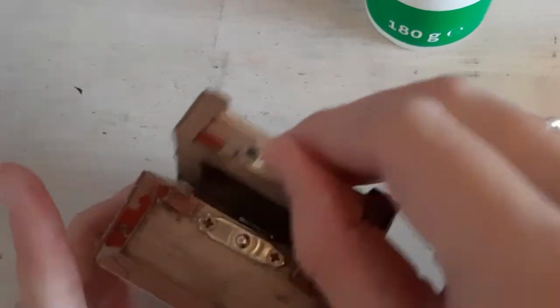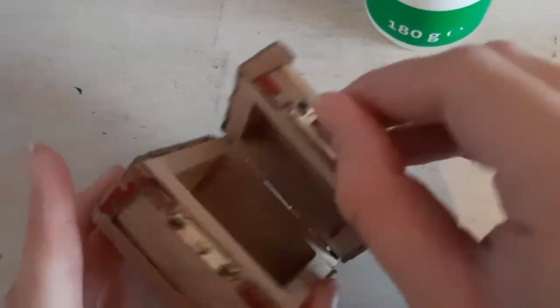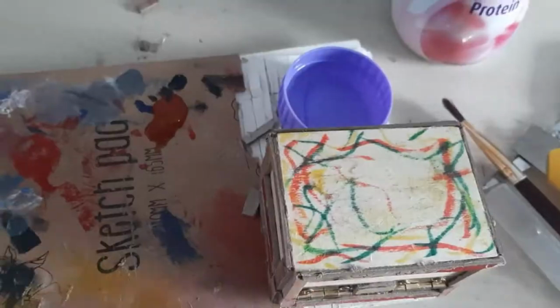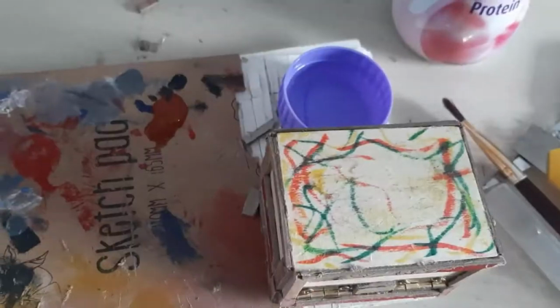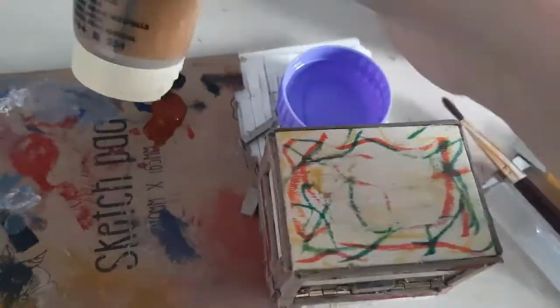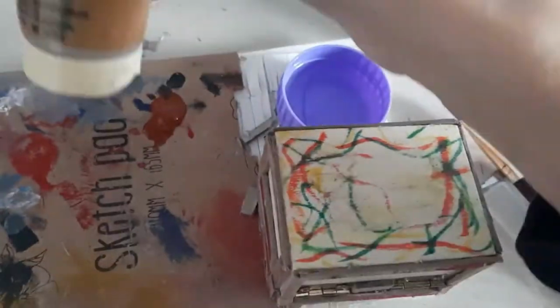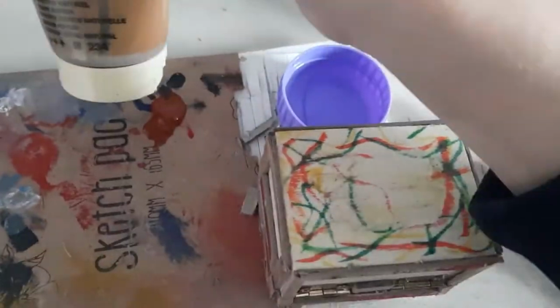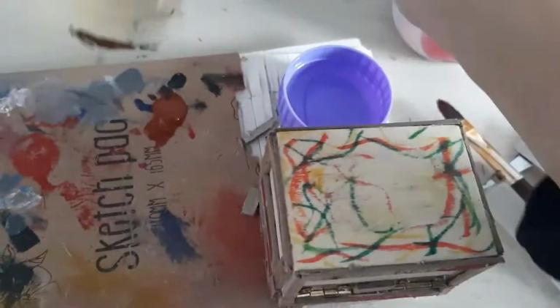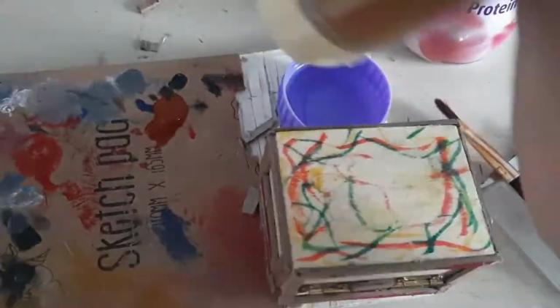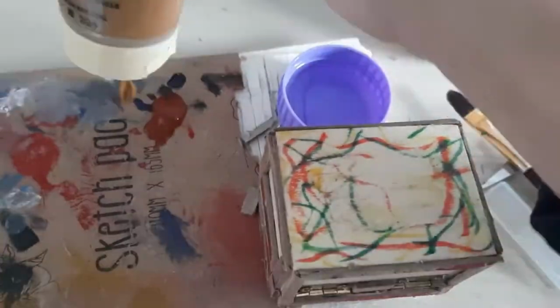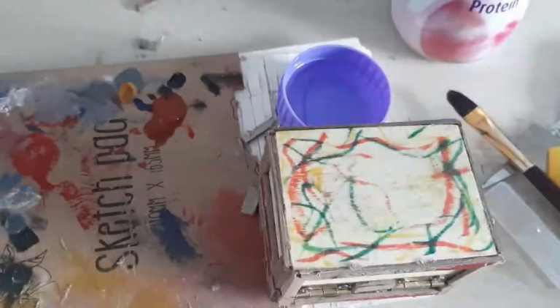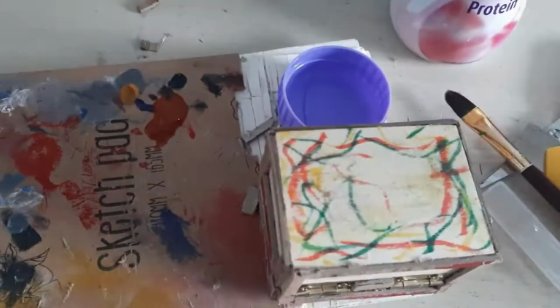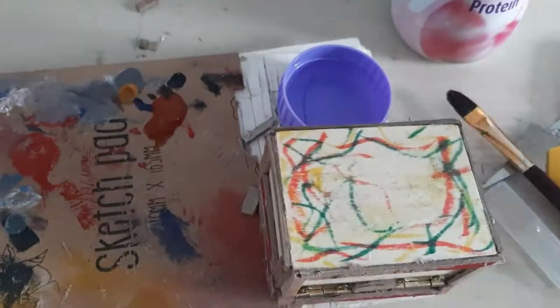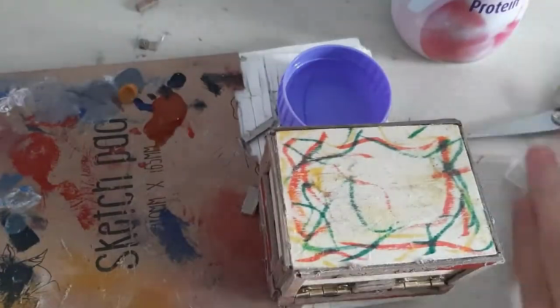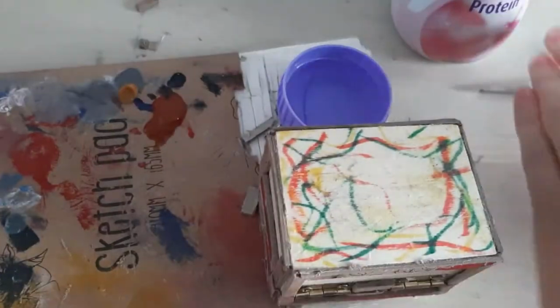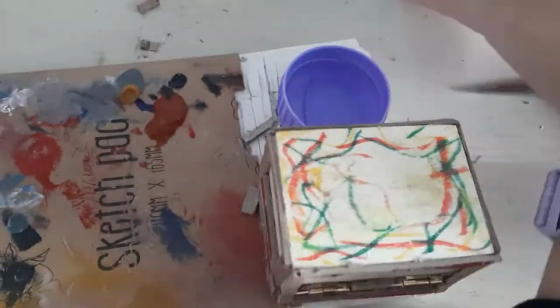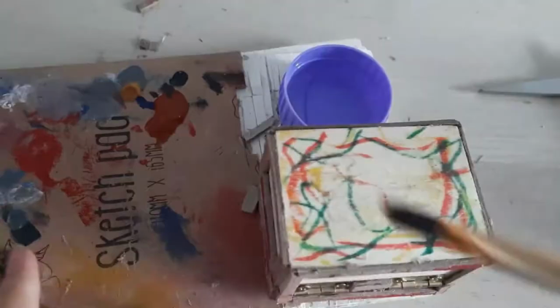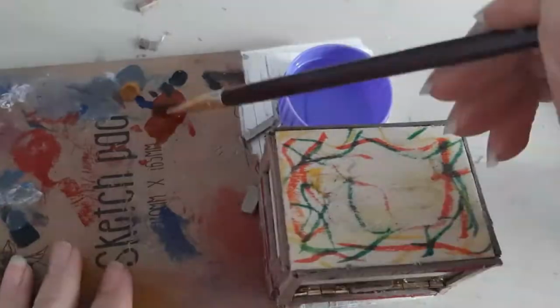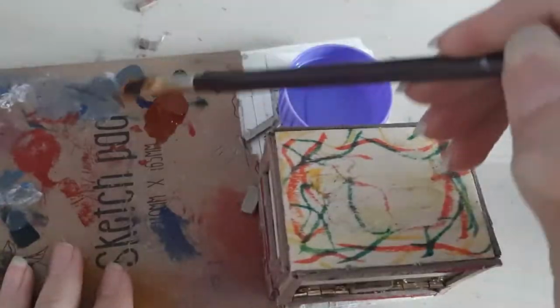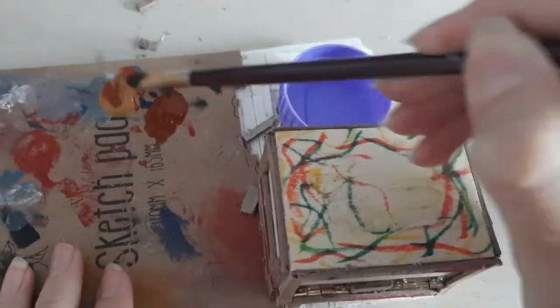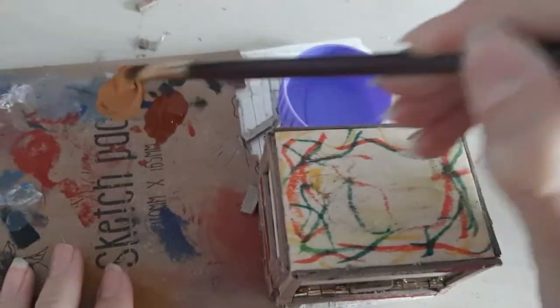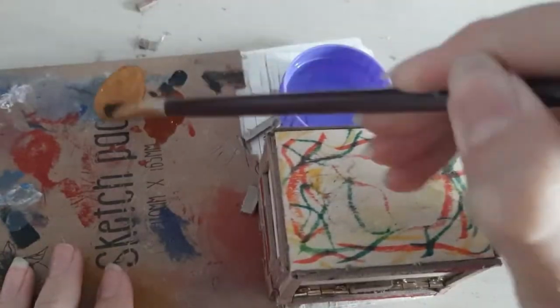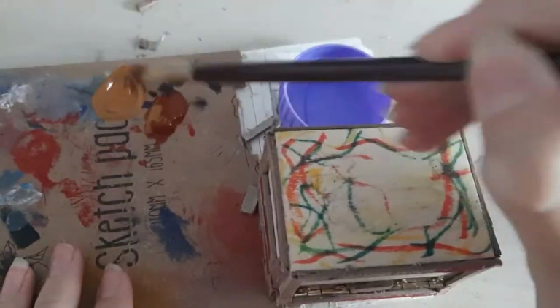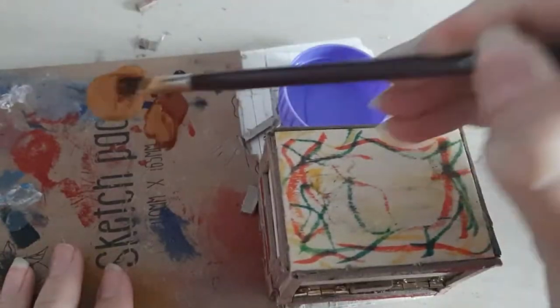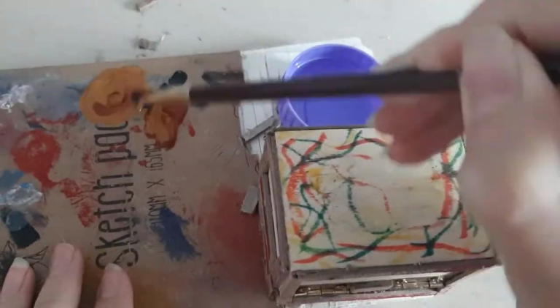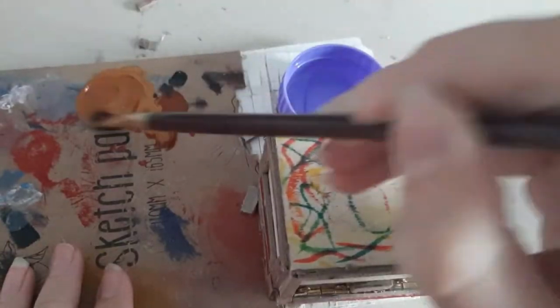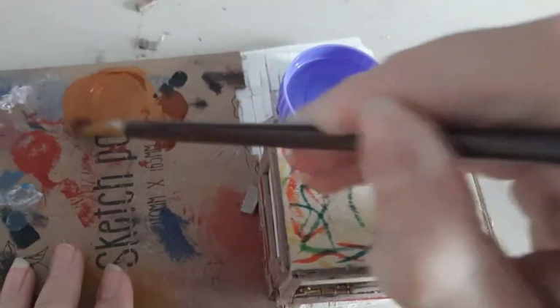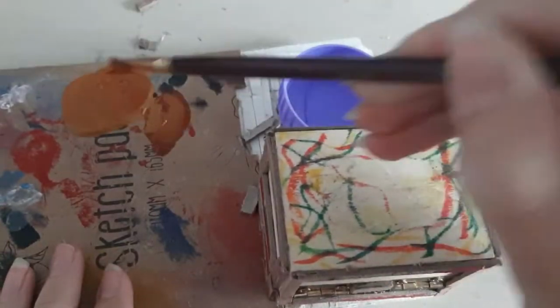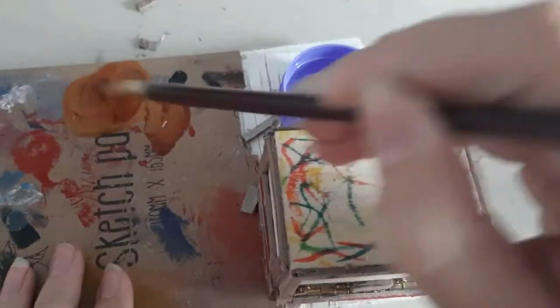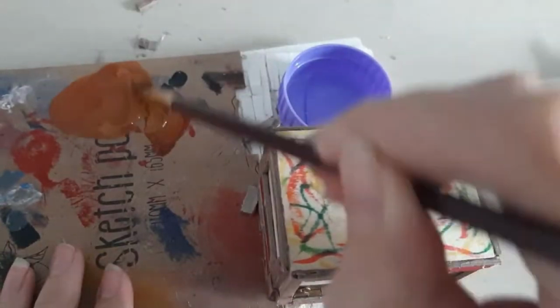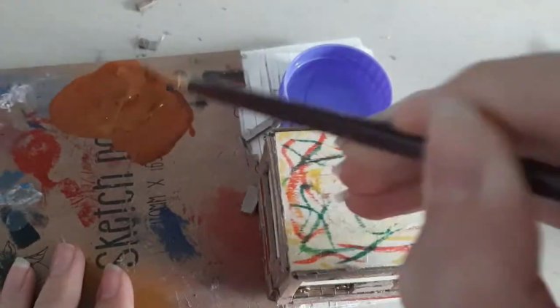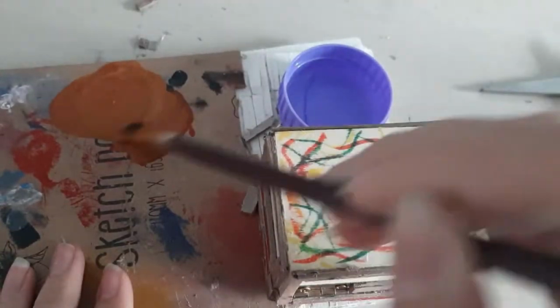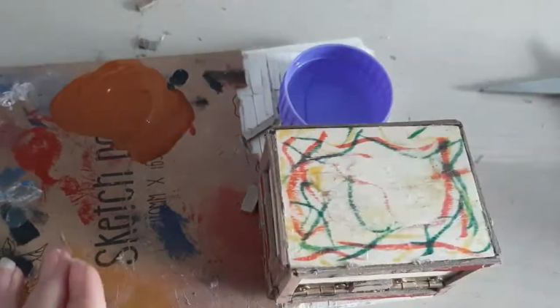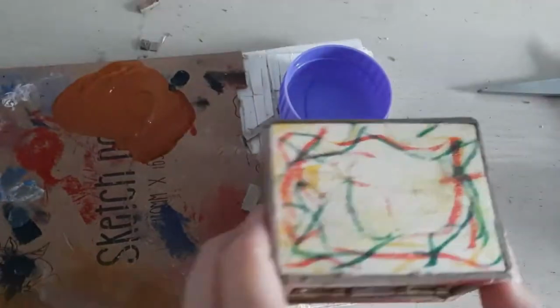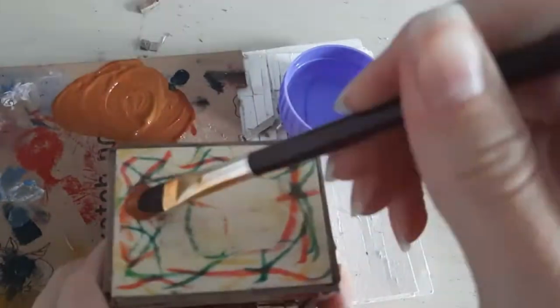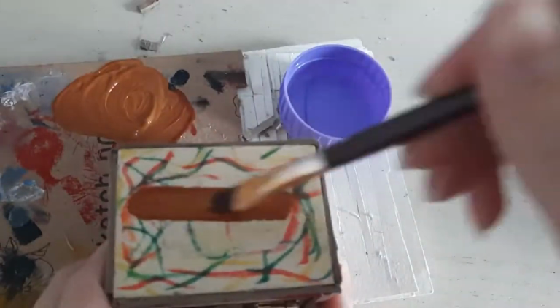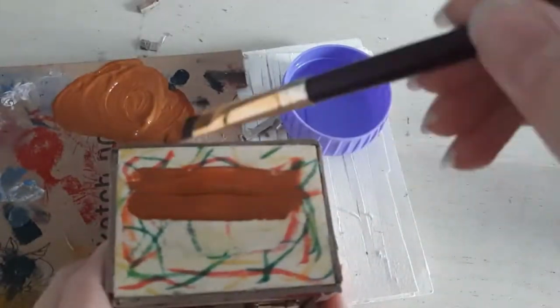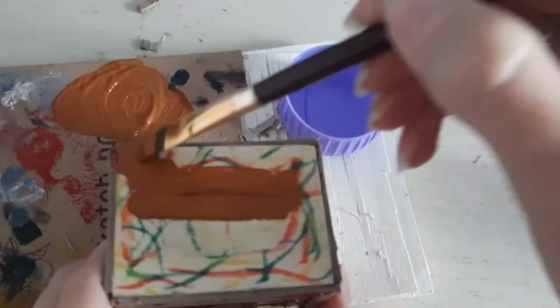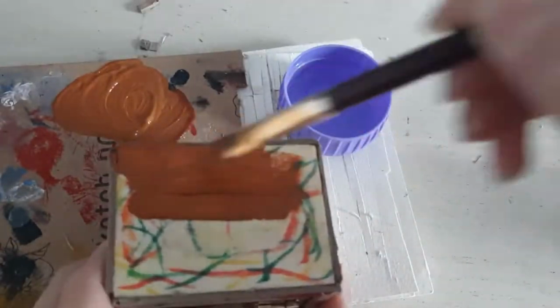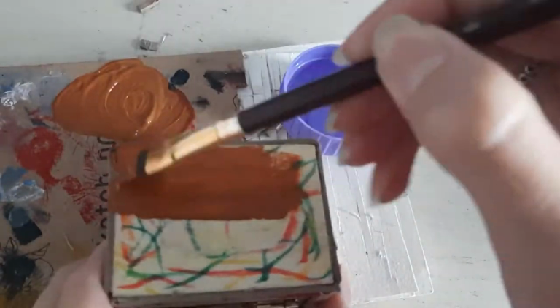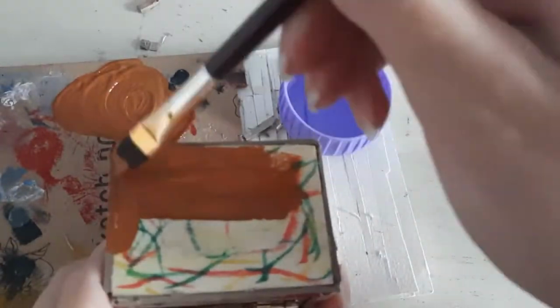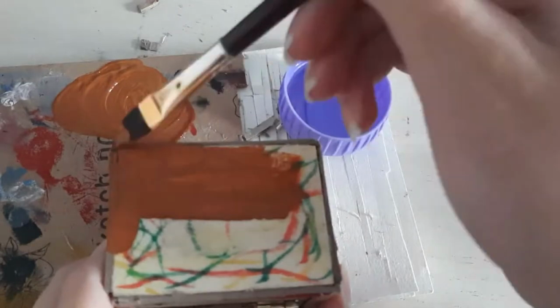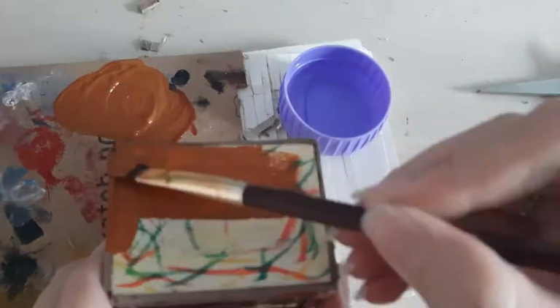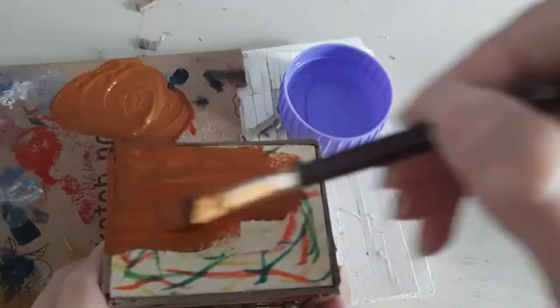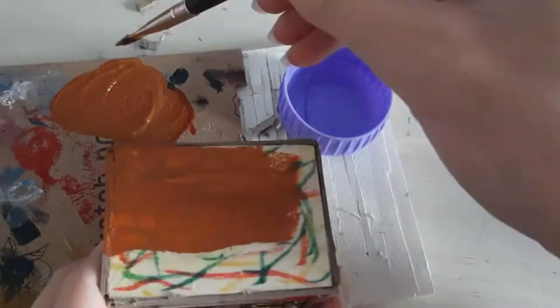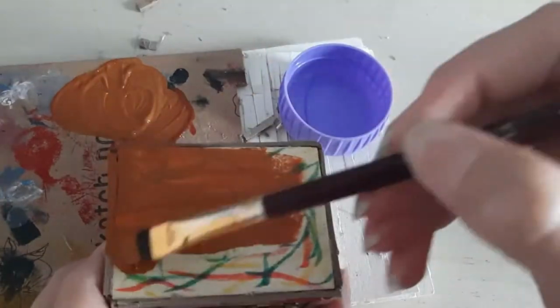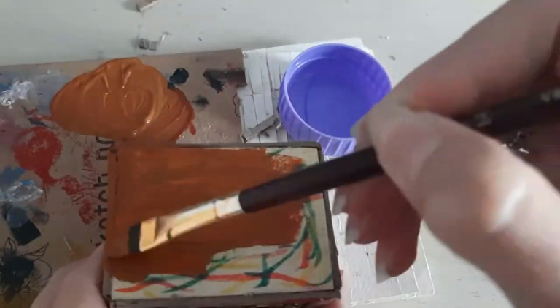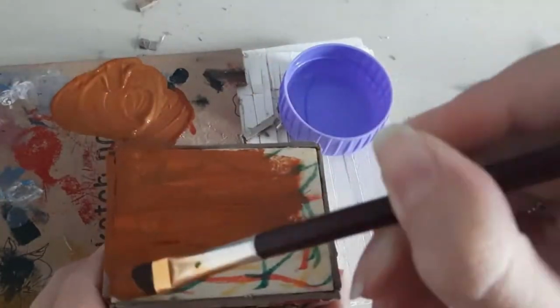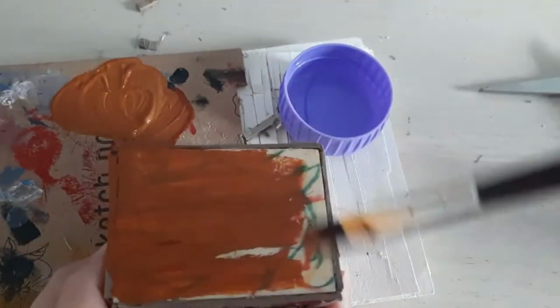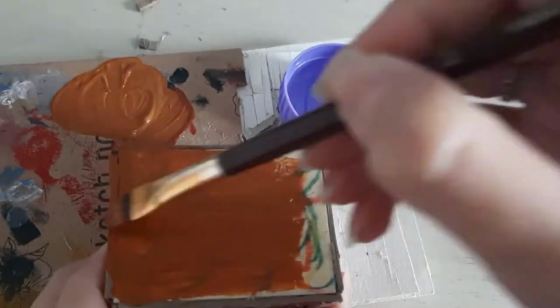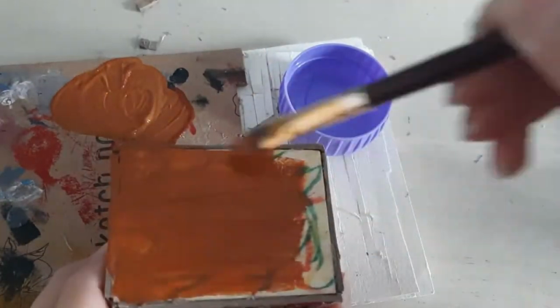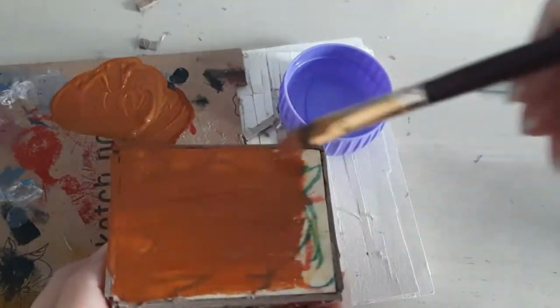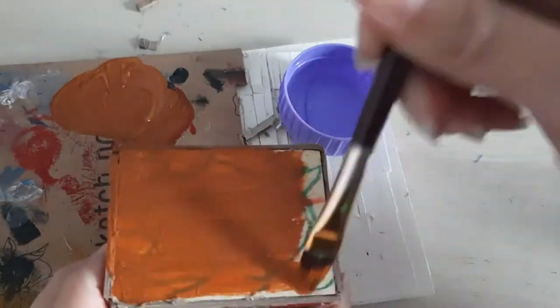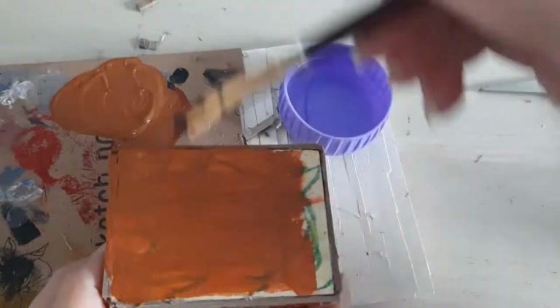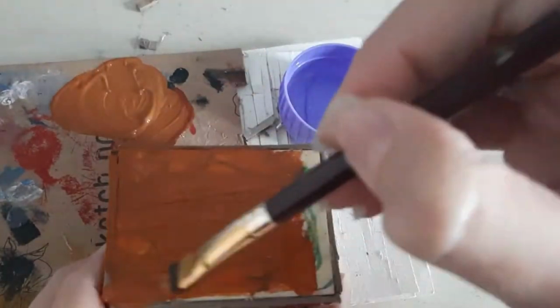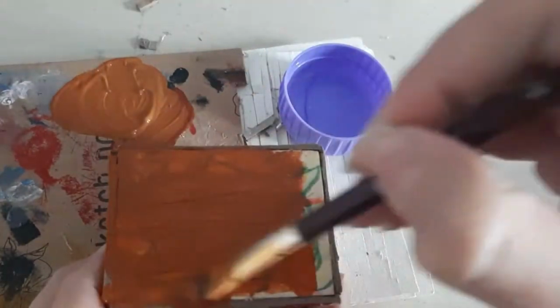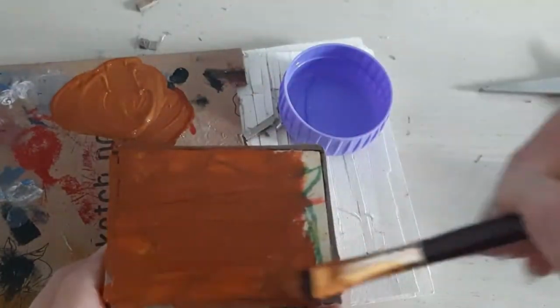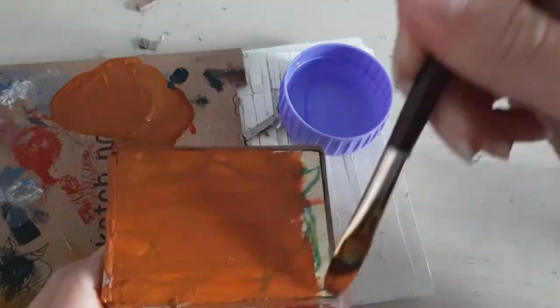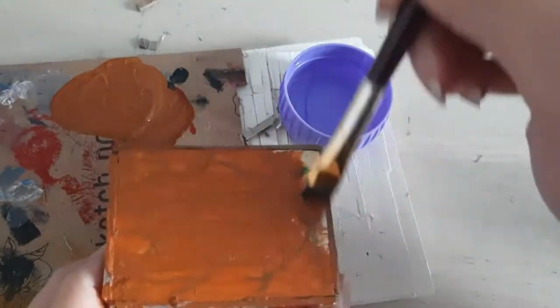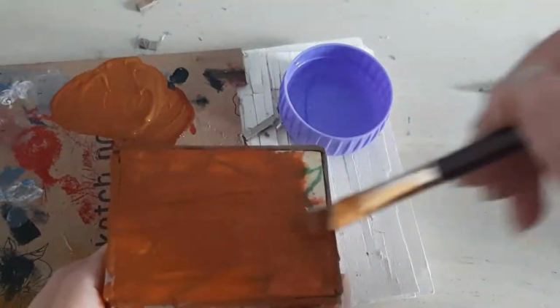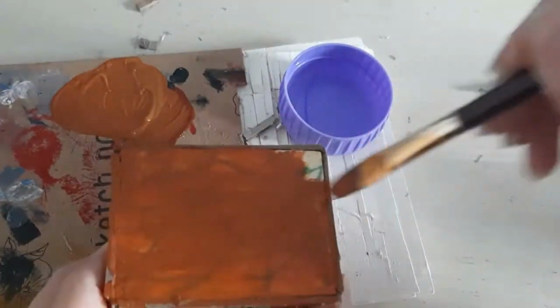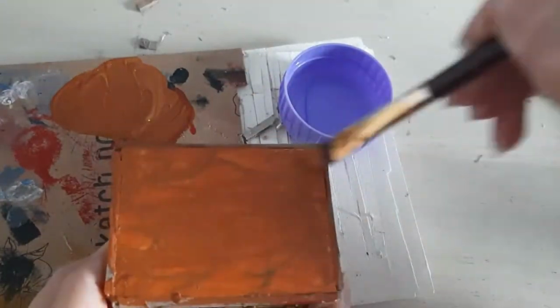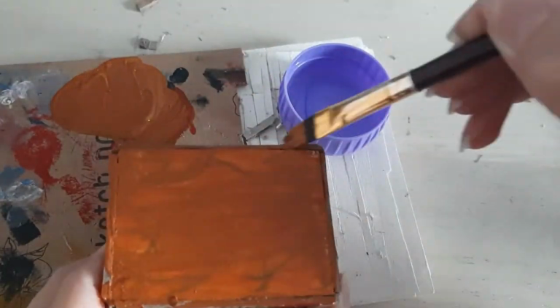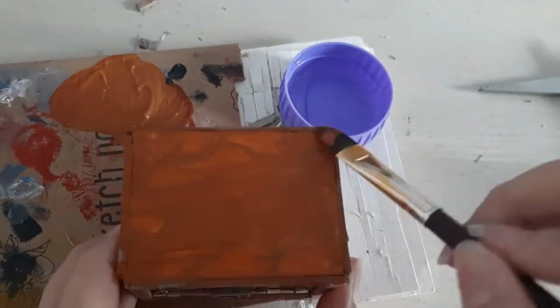I did the first background layer just basically round. I didn't really care about the color yet. After all, it changed entirely.